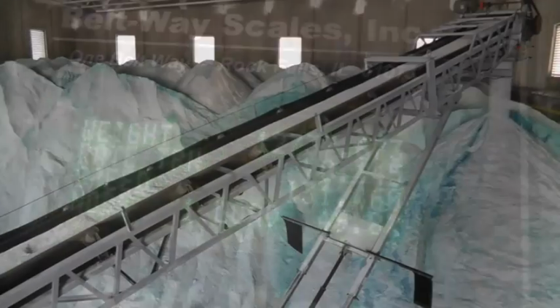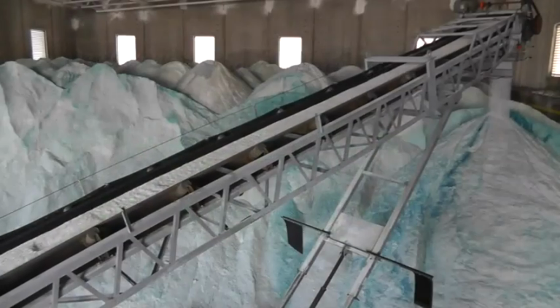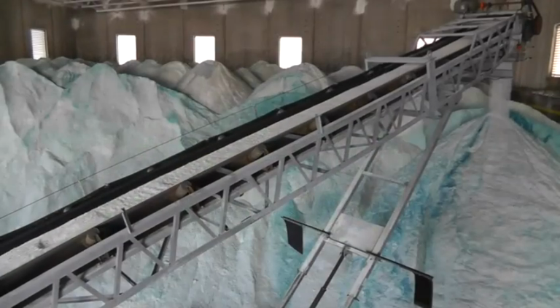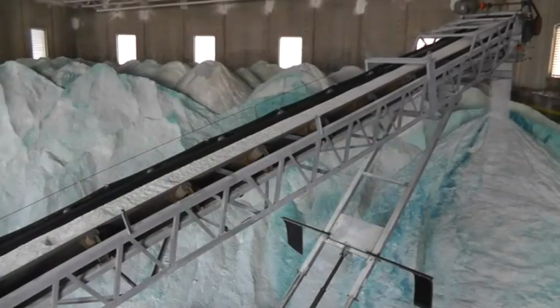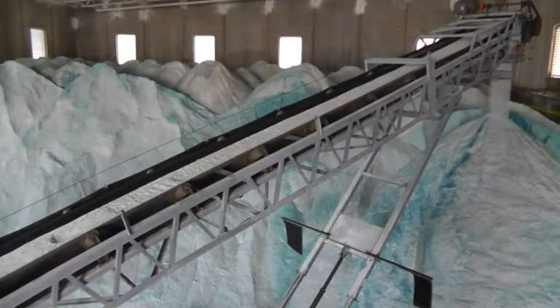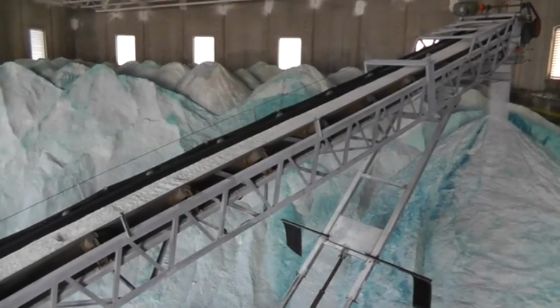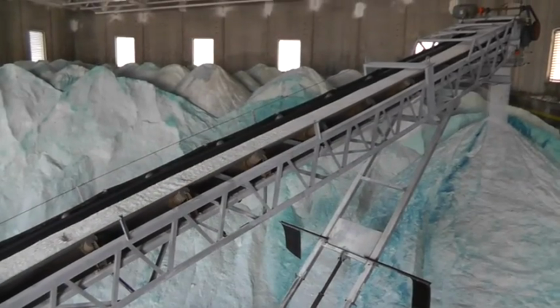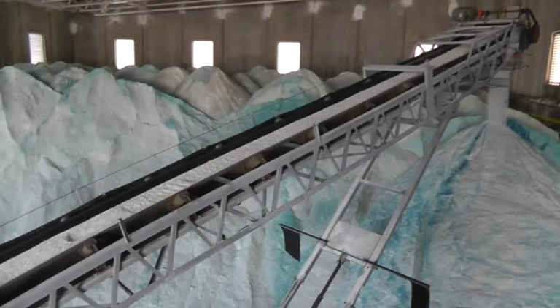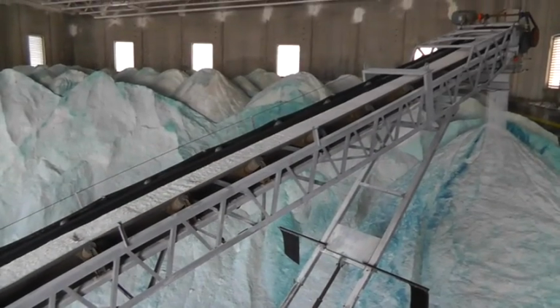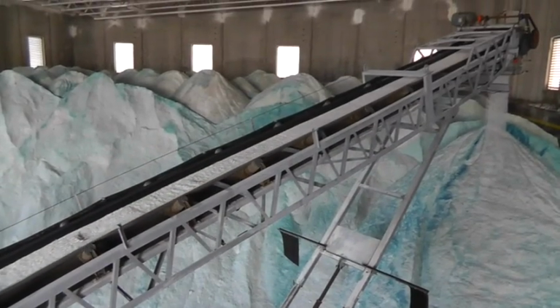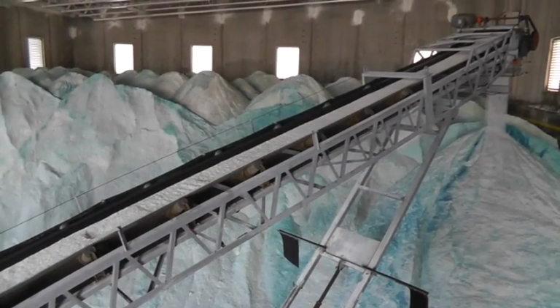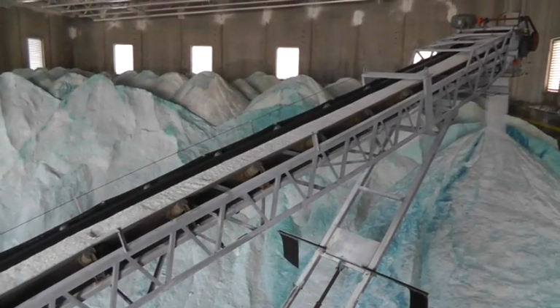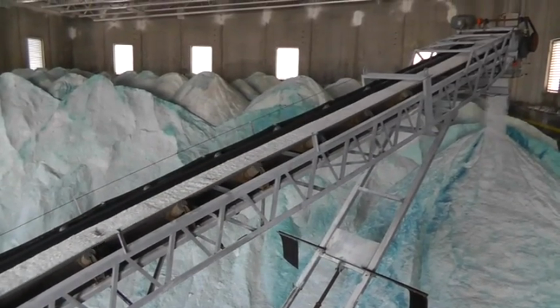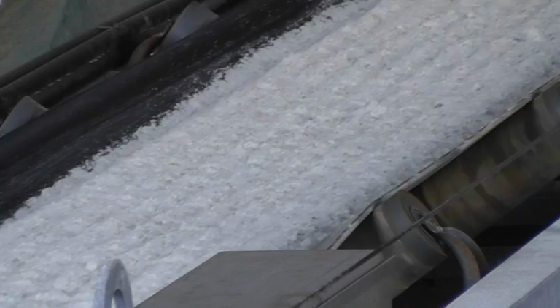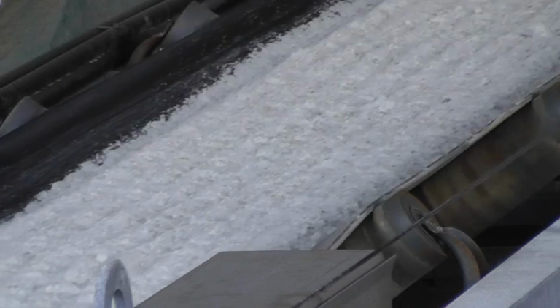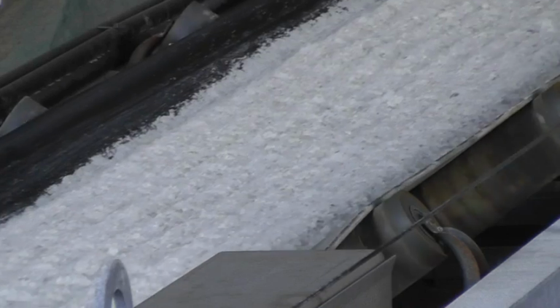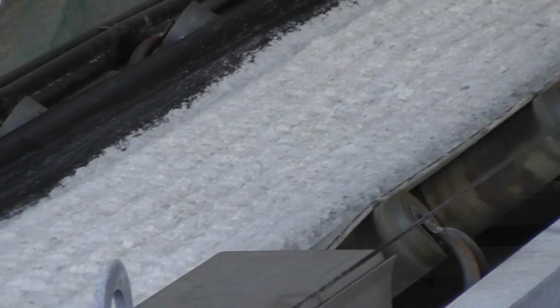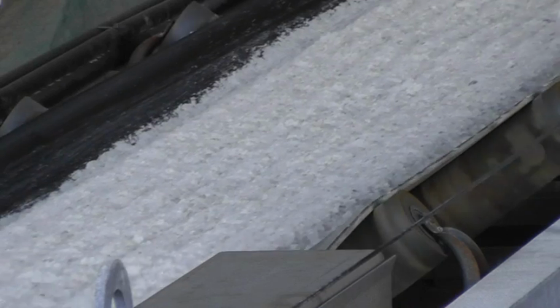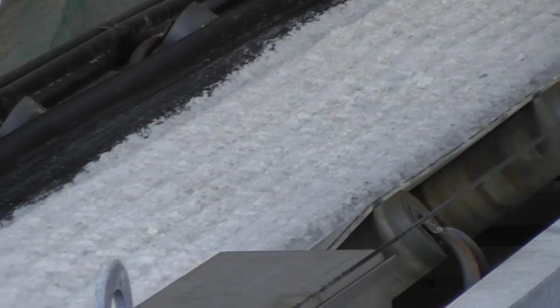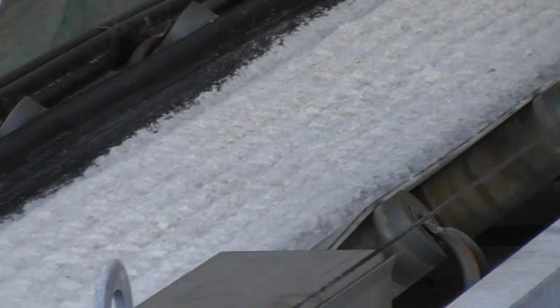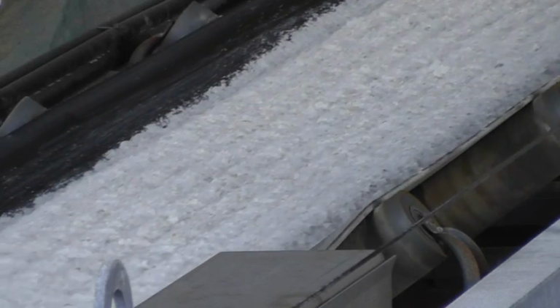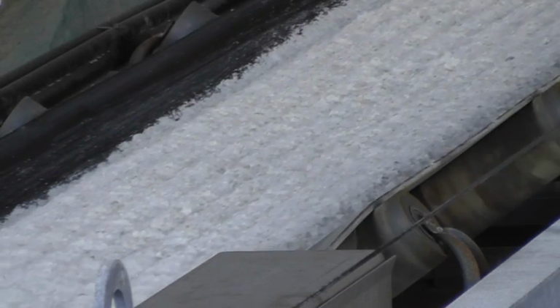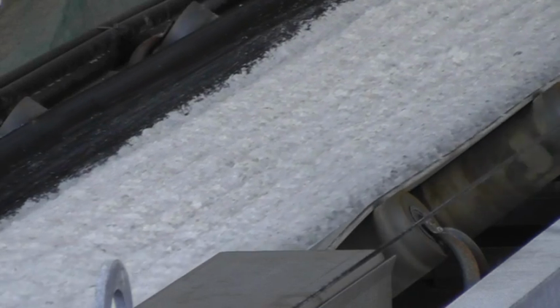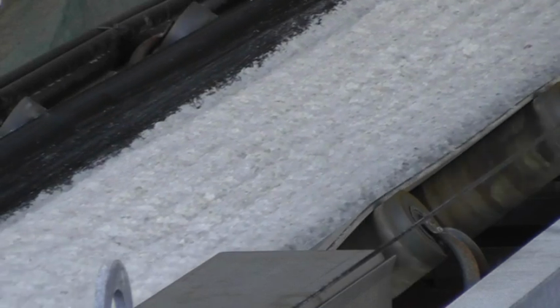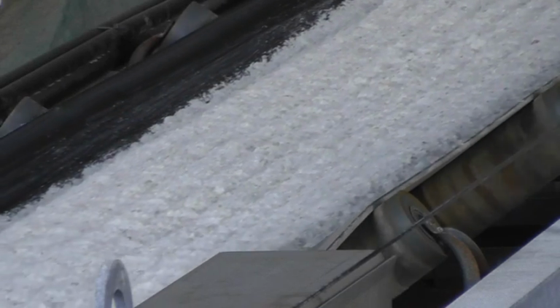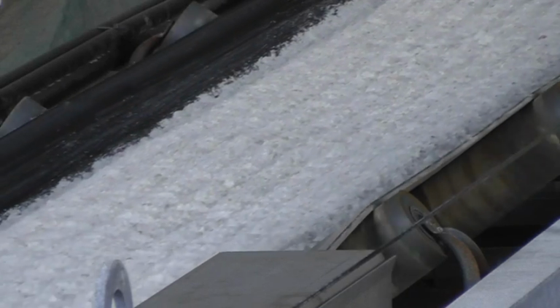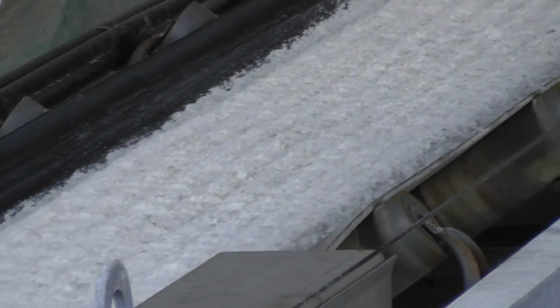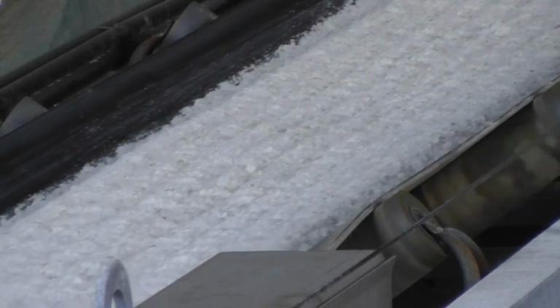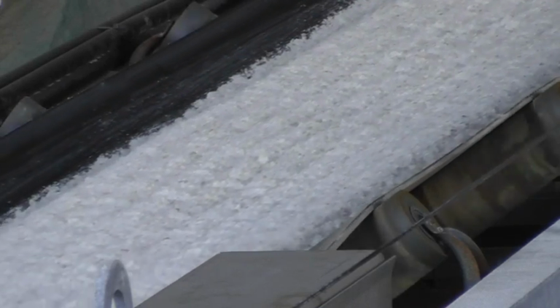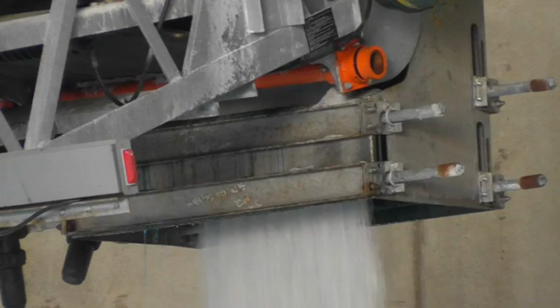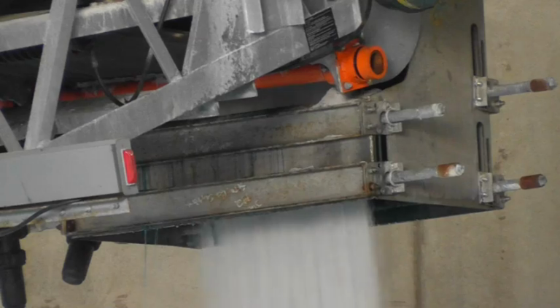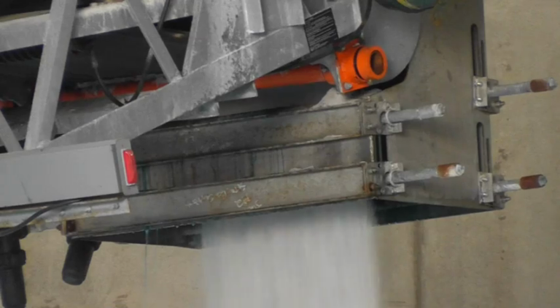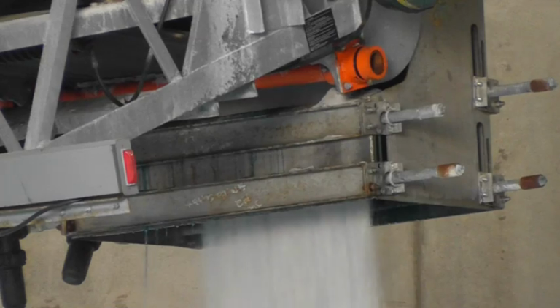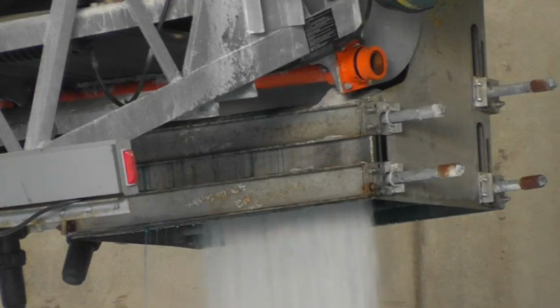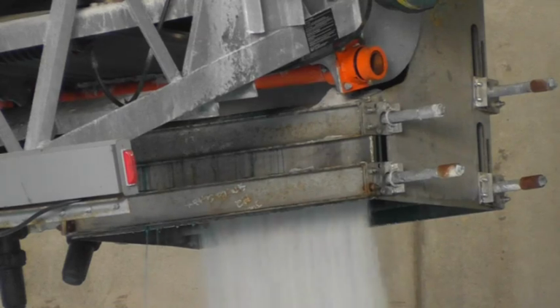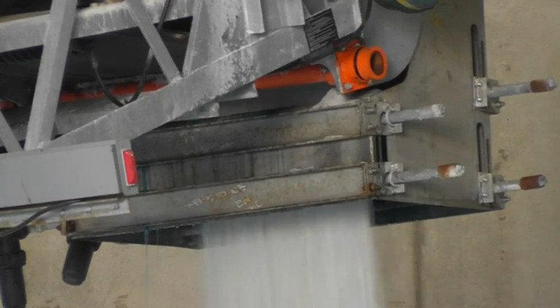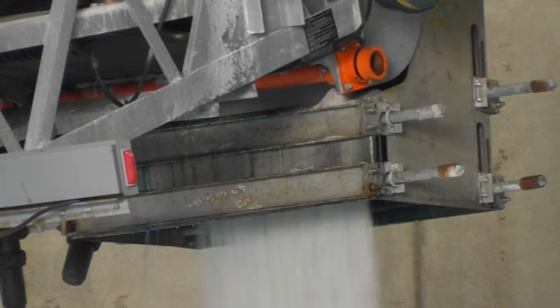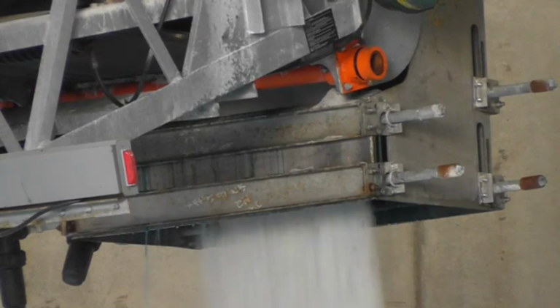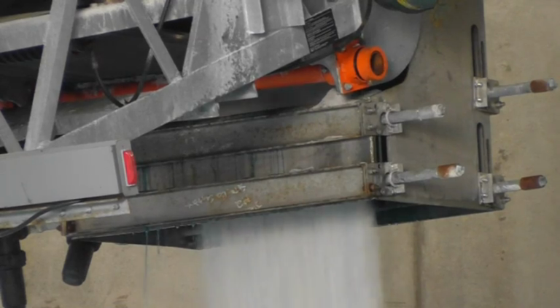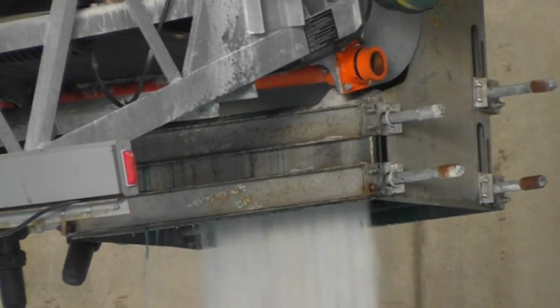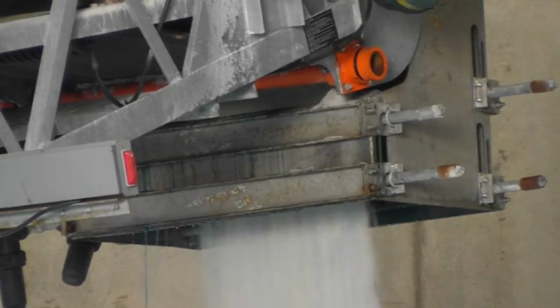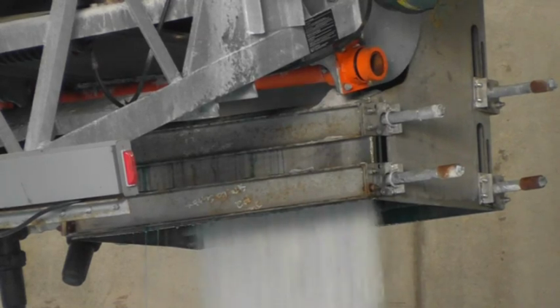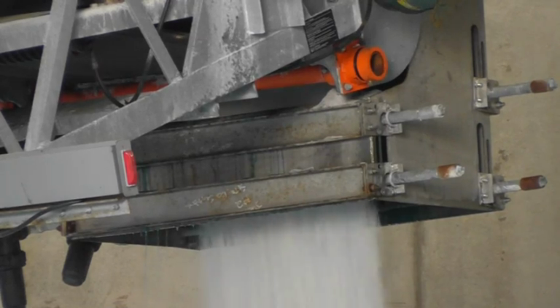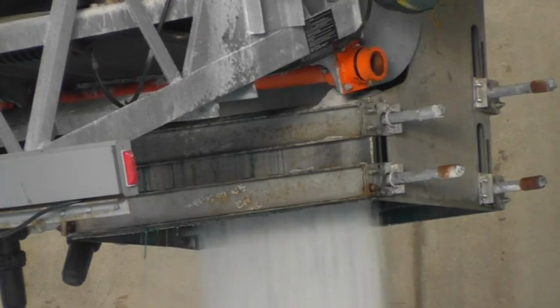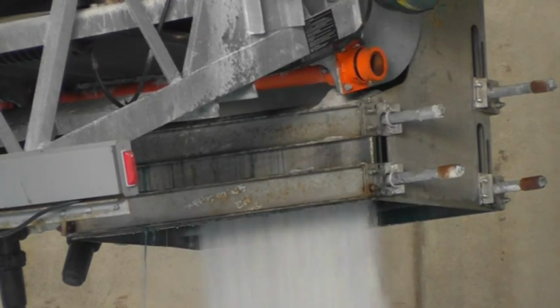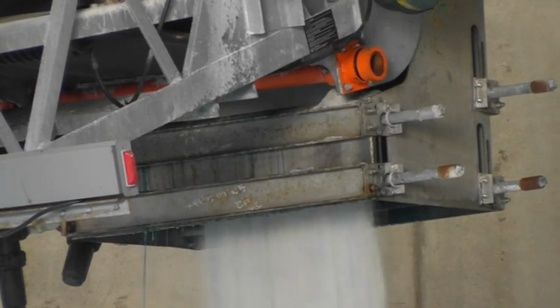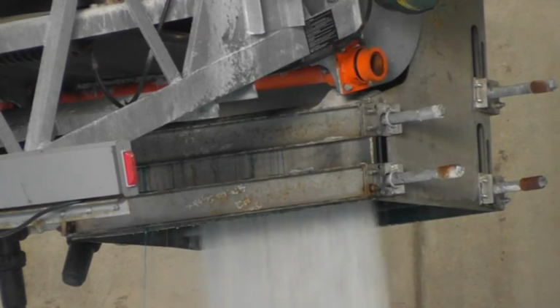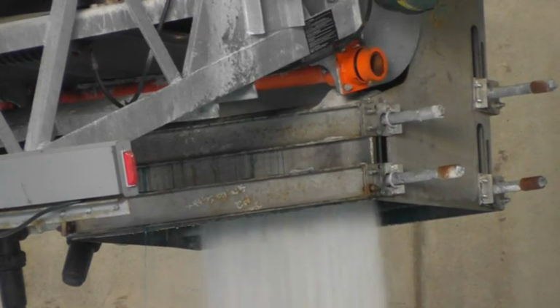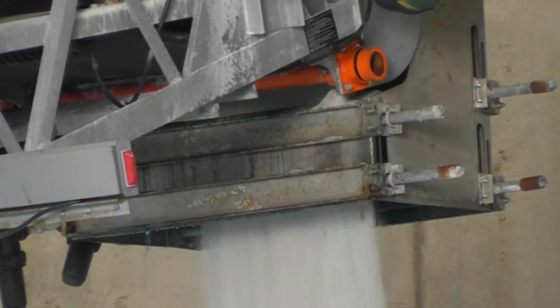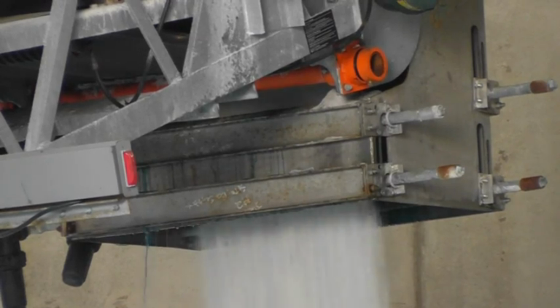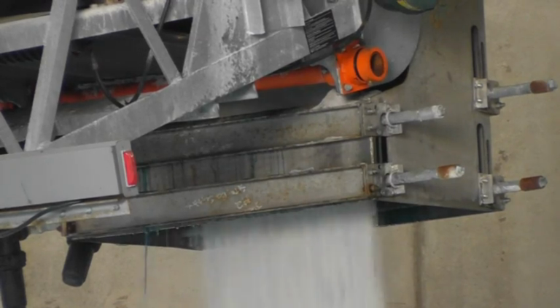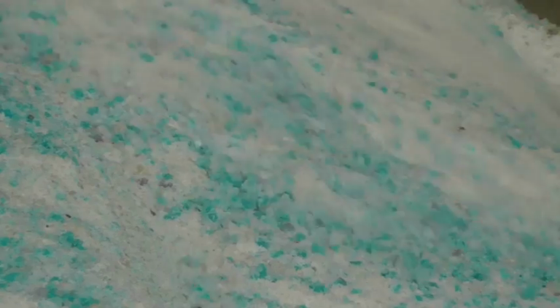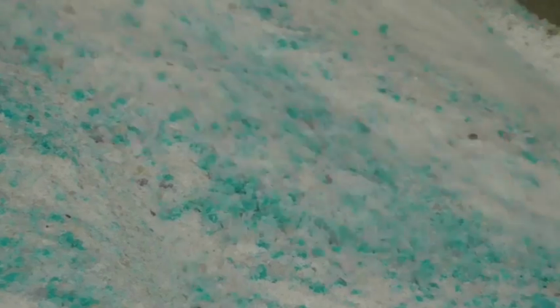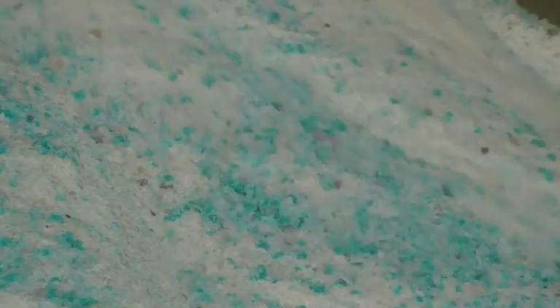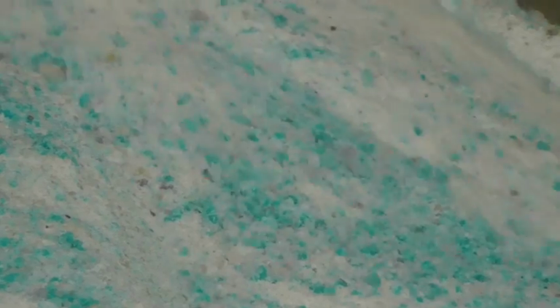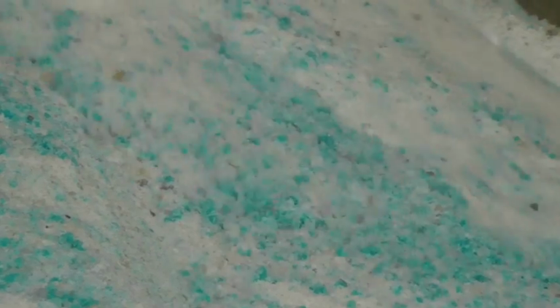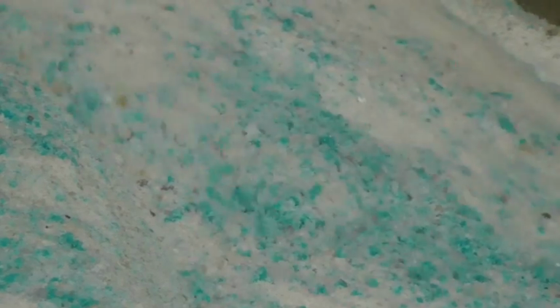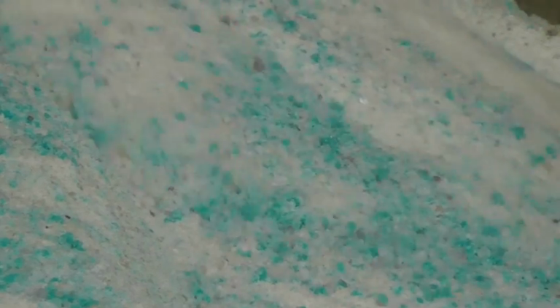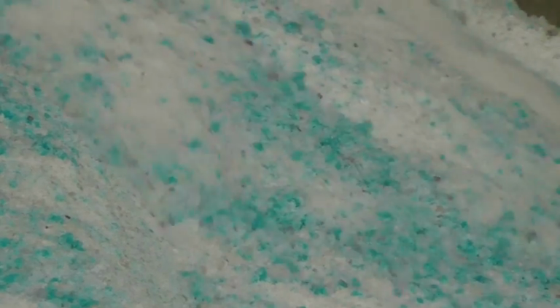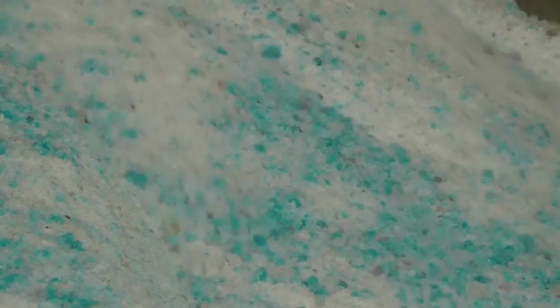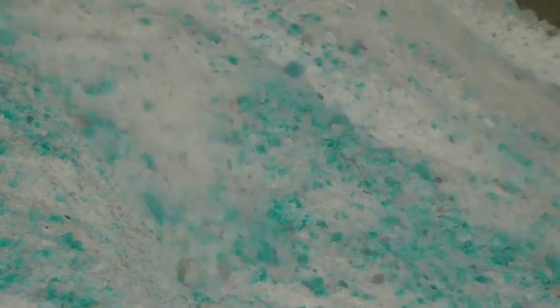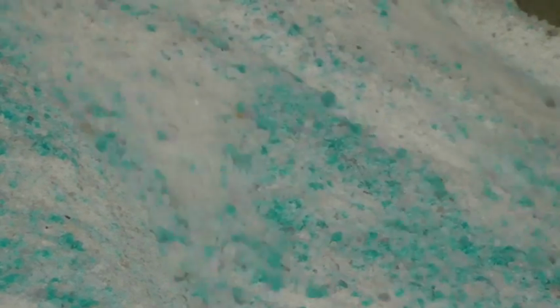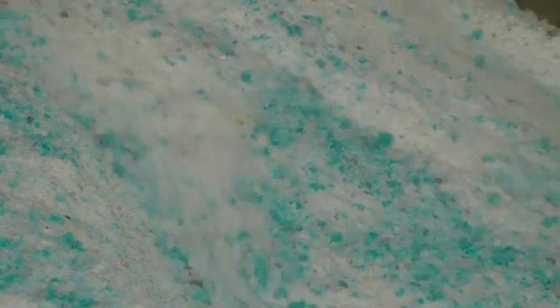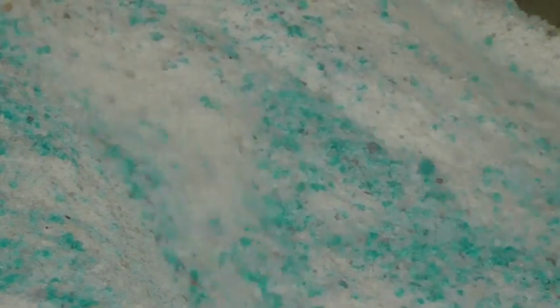Then as it gets to the end of the conveyor, the liquid is added to the regular salt — and that's what you see where the blue dye is.